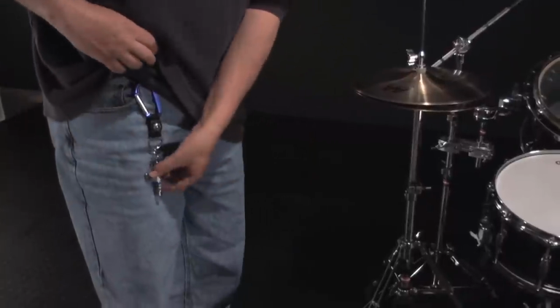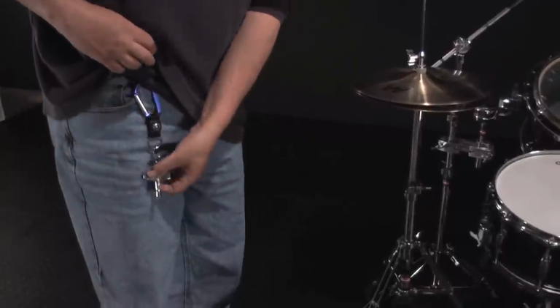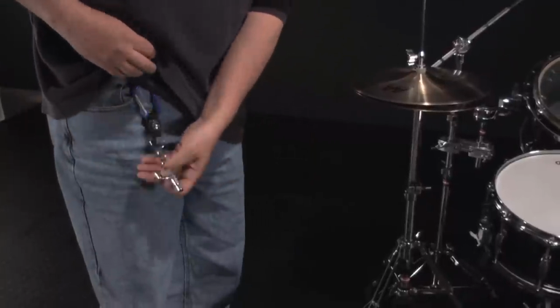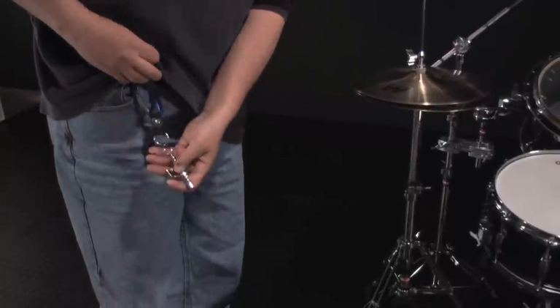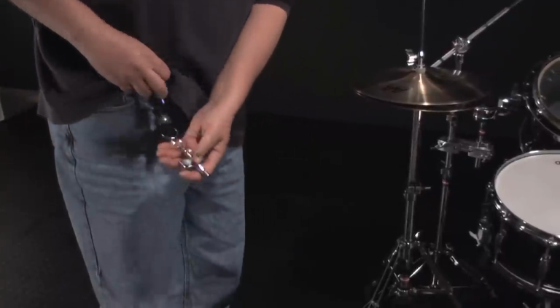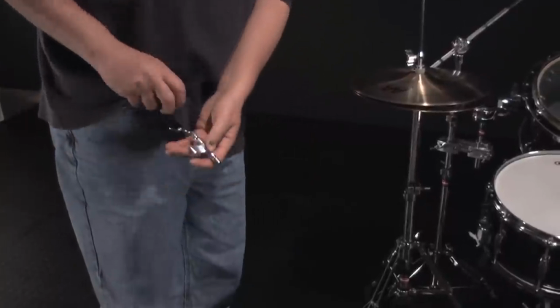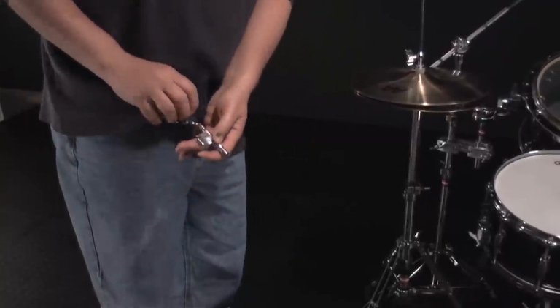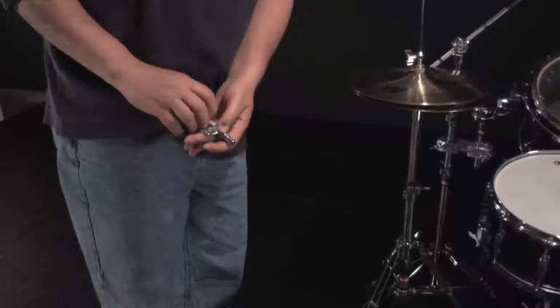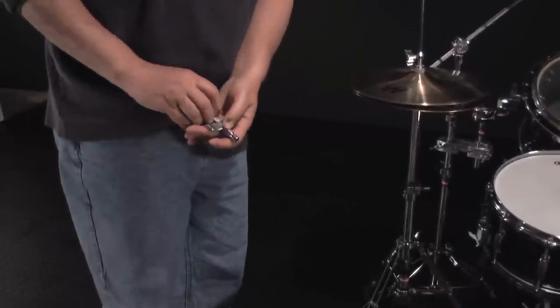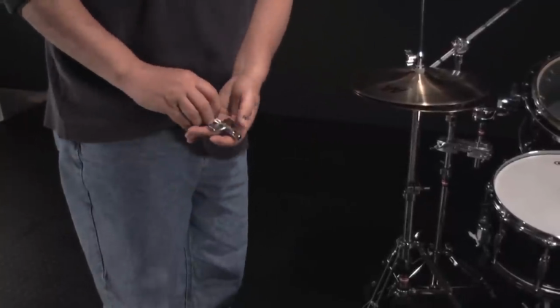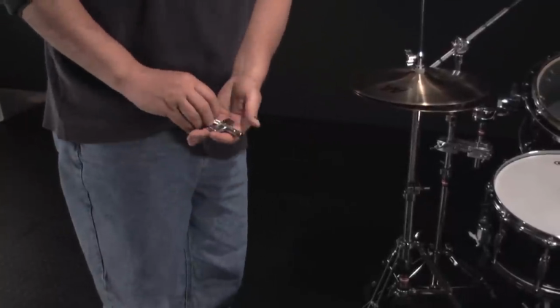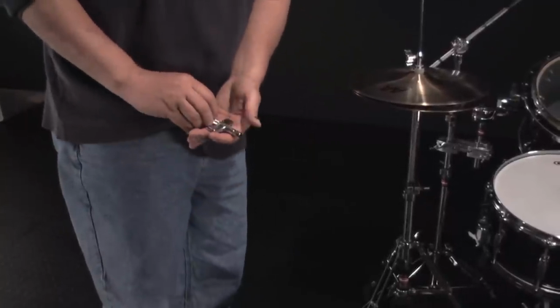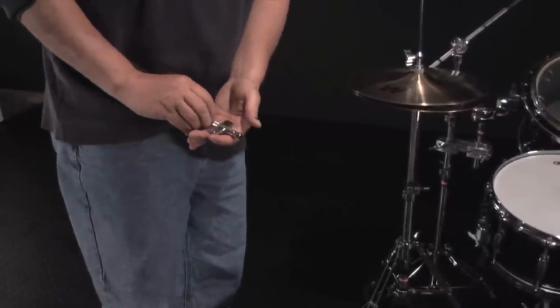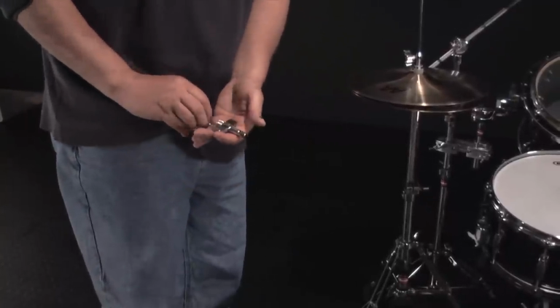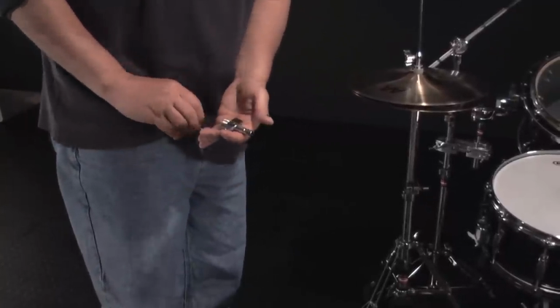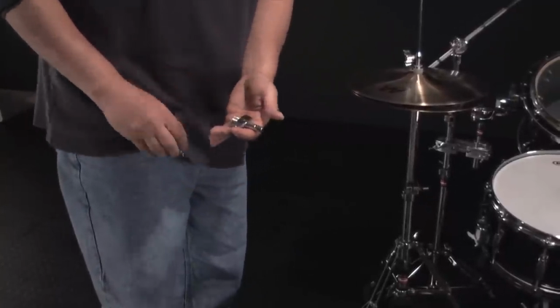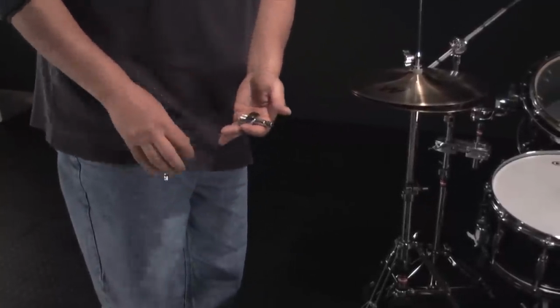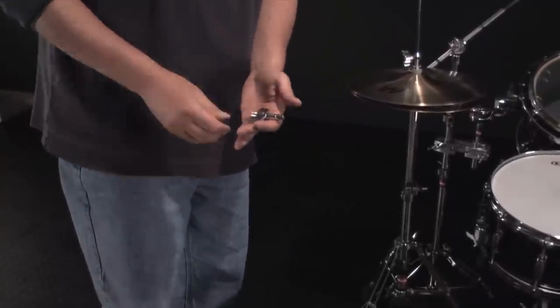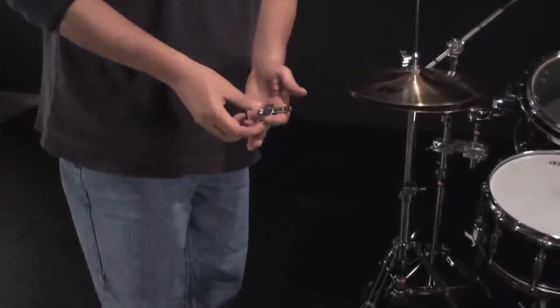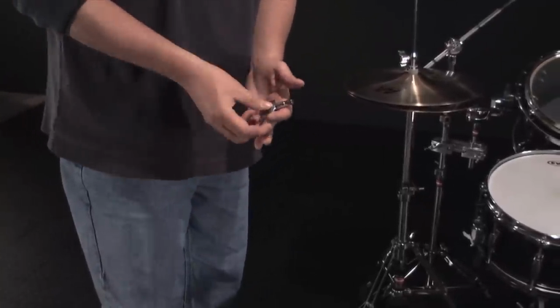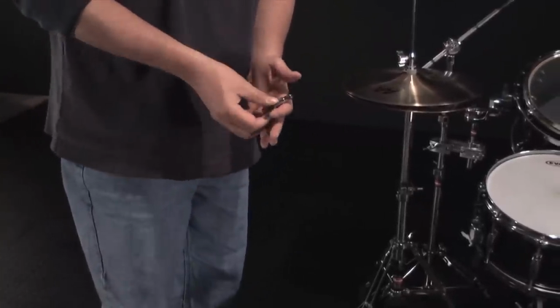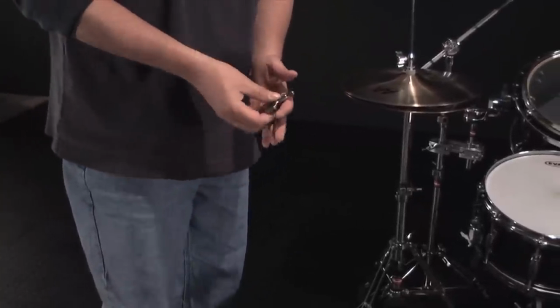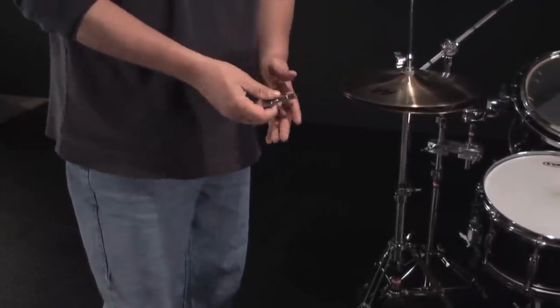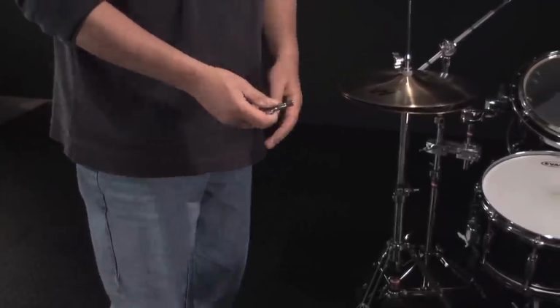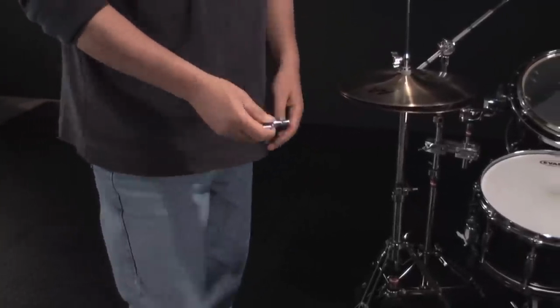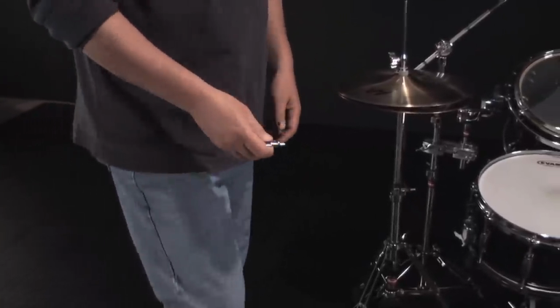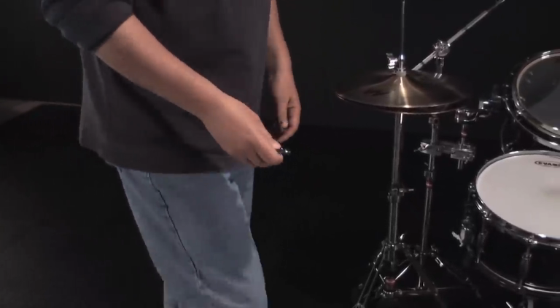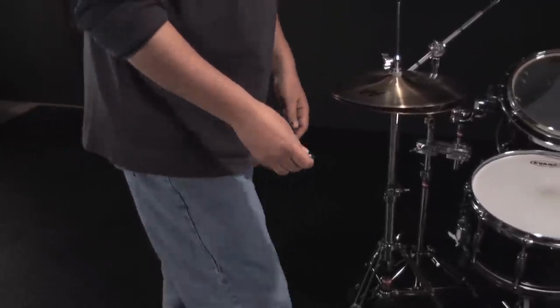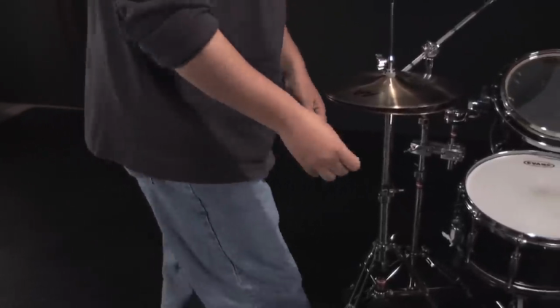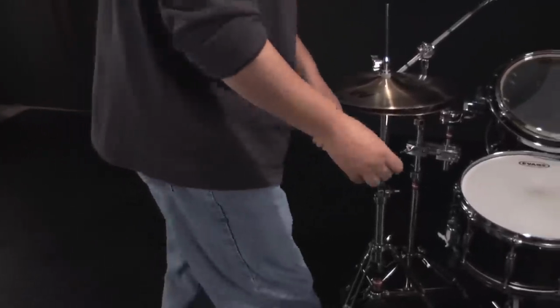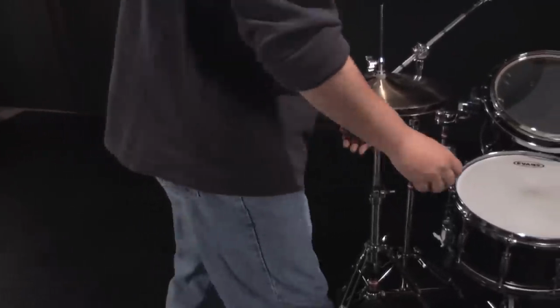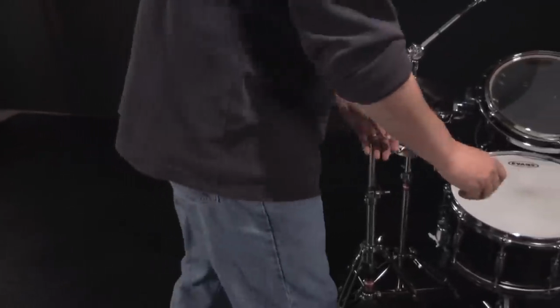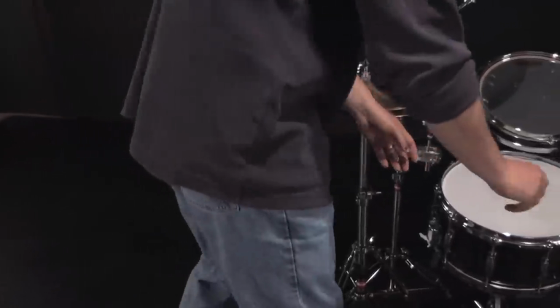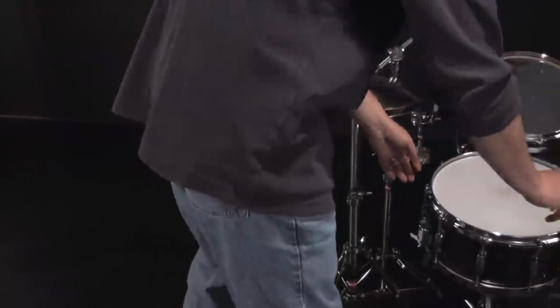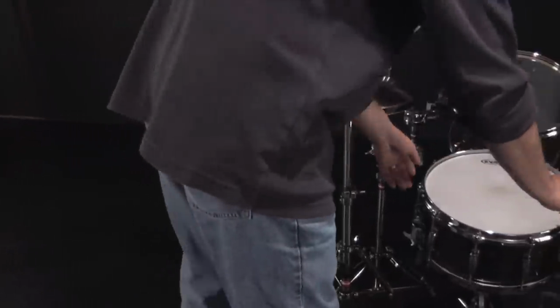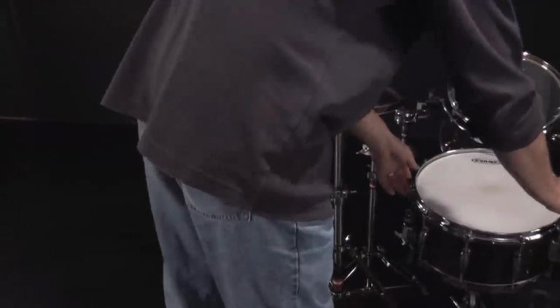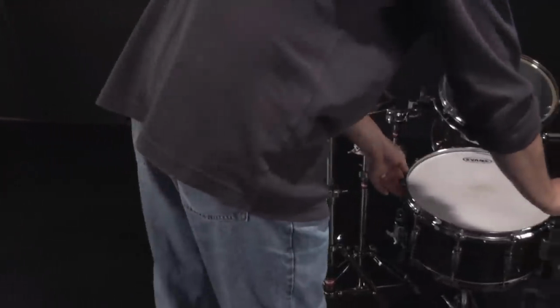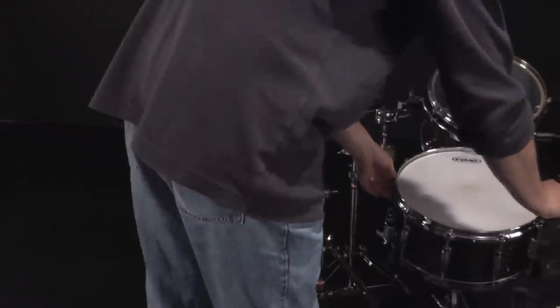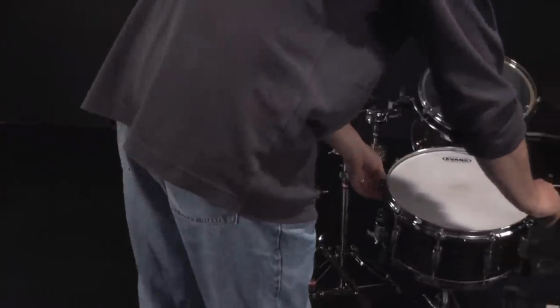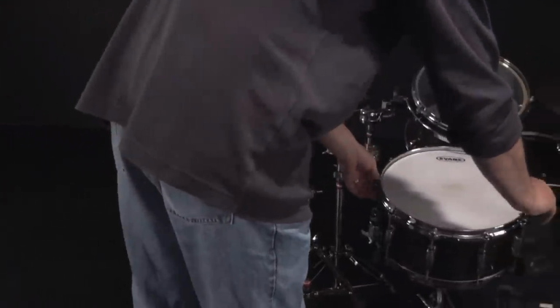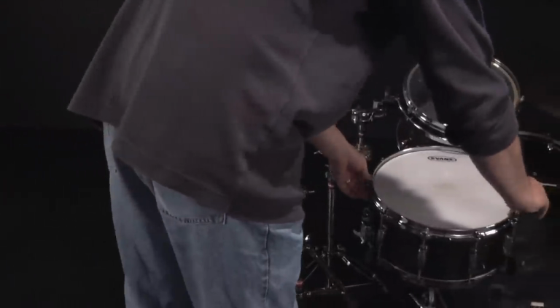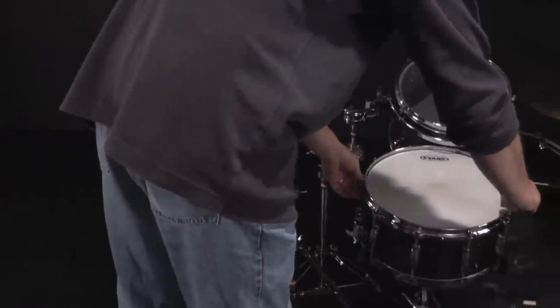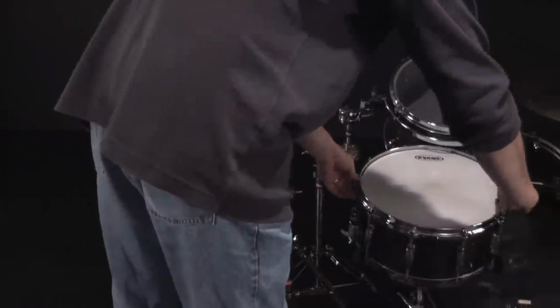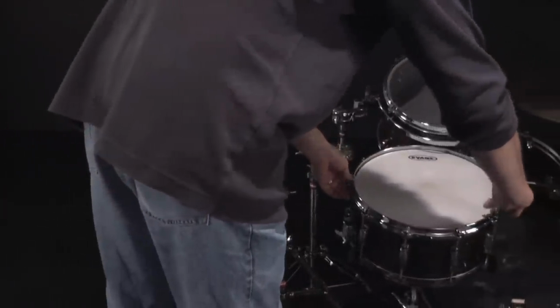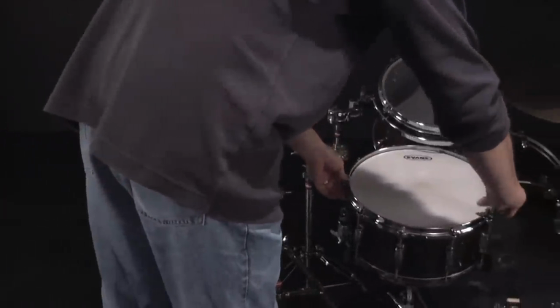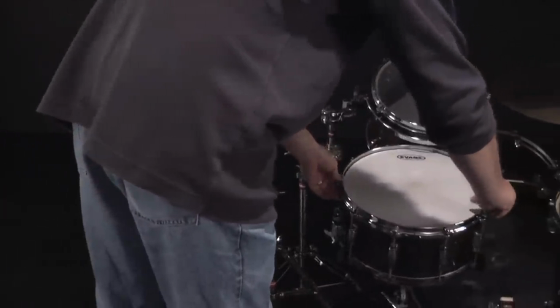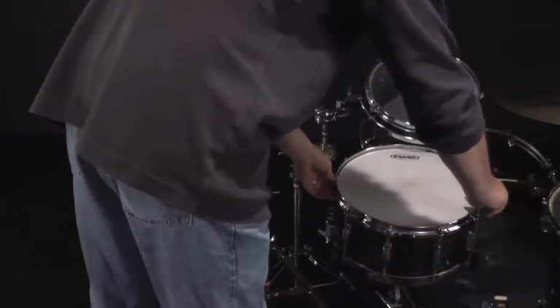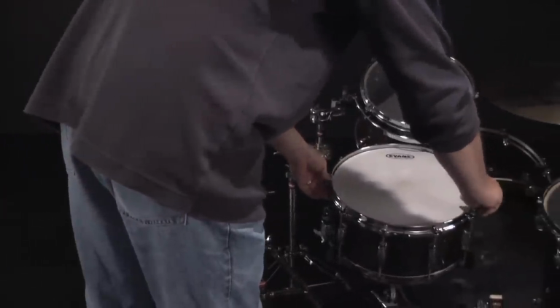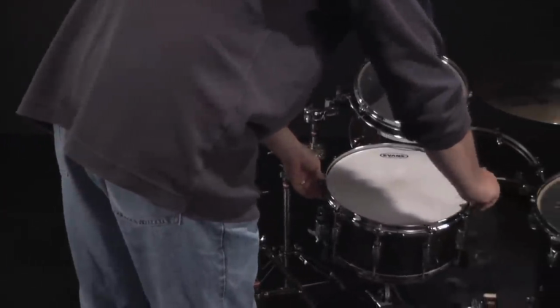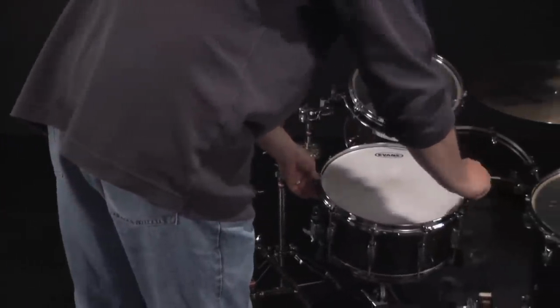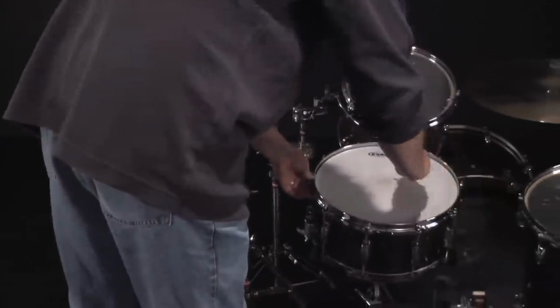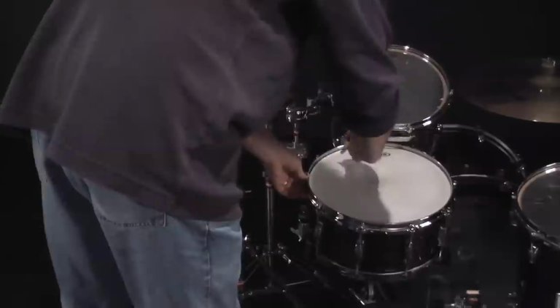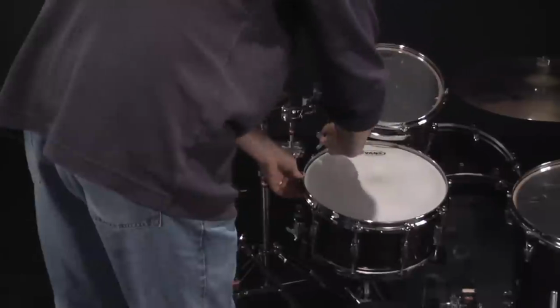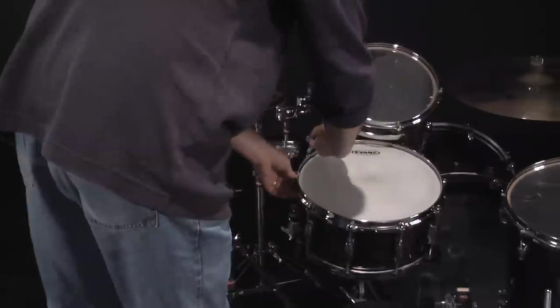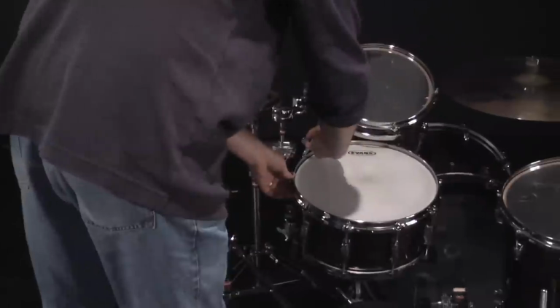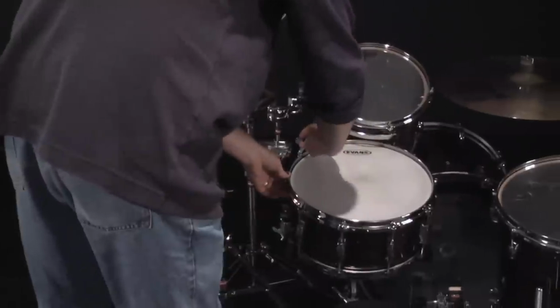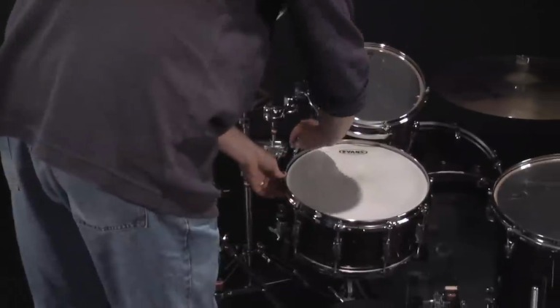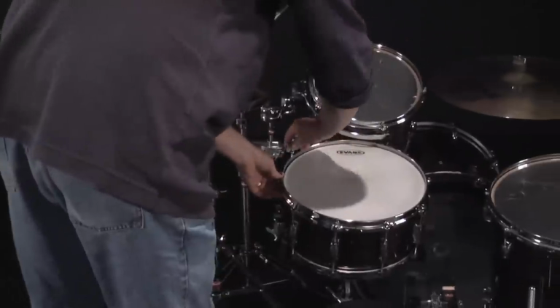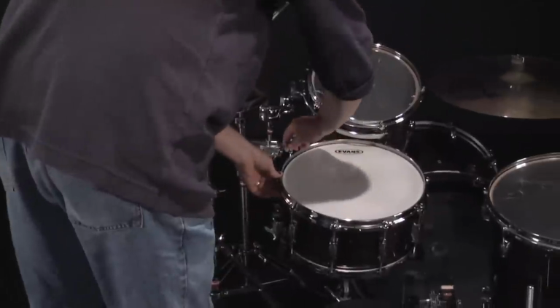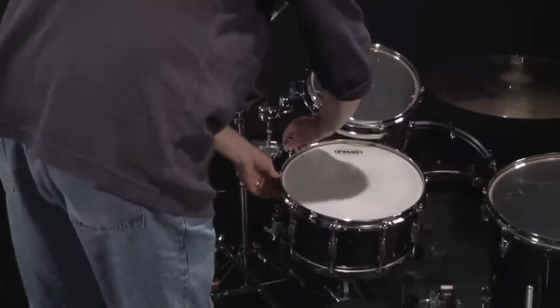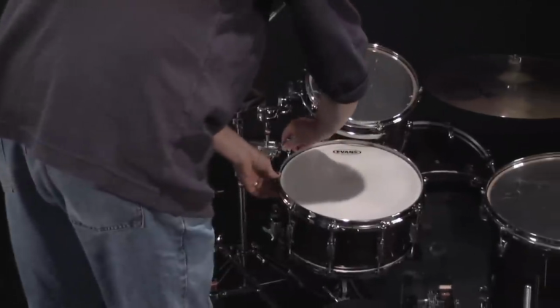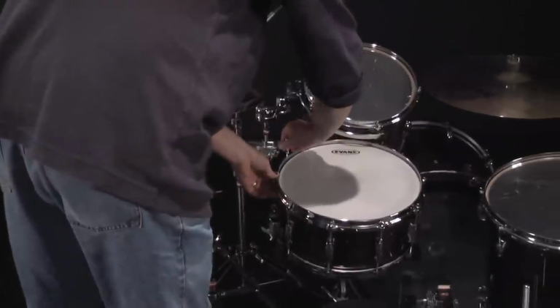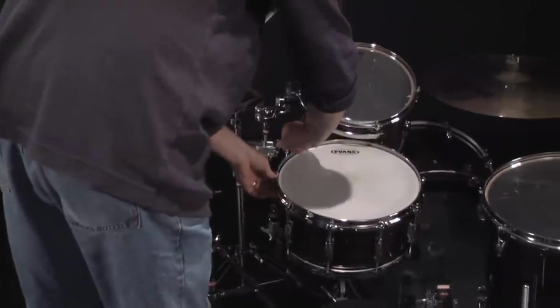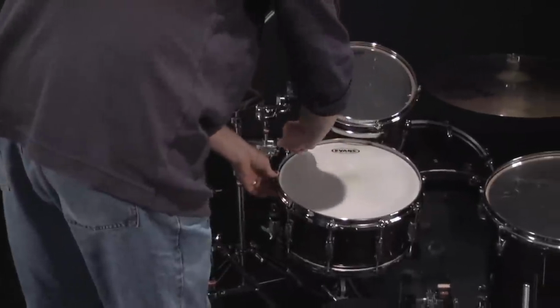The quick release key hooks onto any lanyard or carabiner clip for fast and easy access, instead of digging for a key in your pocket.